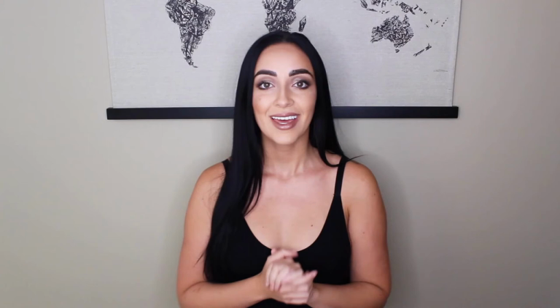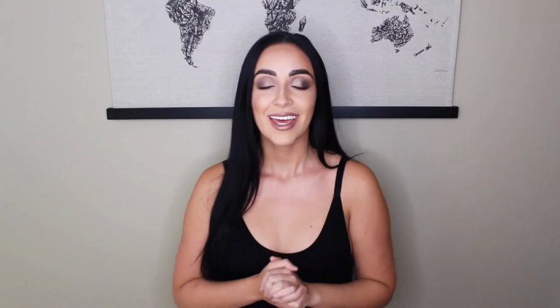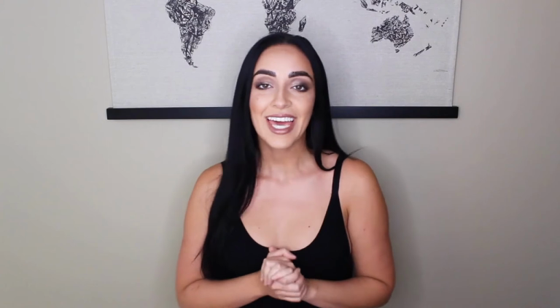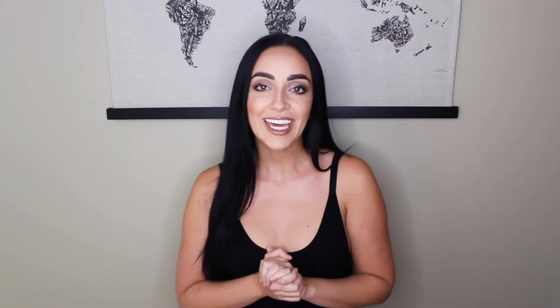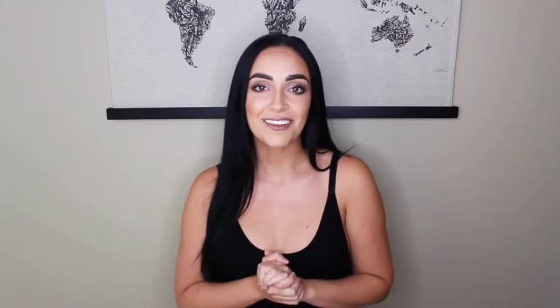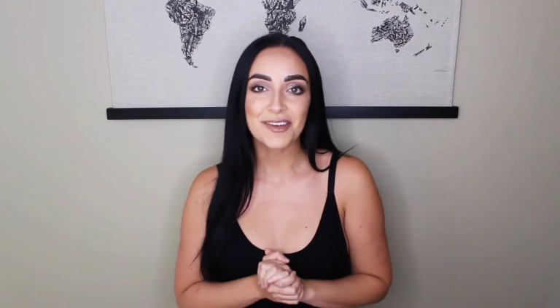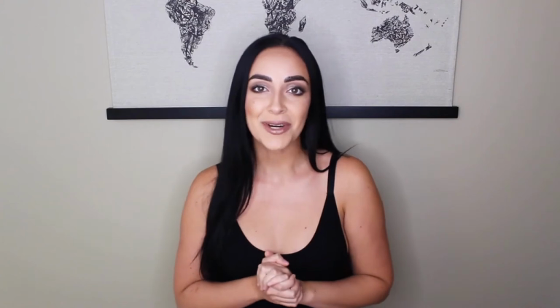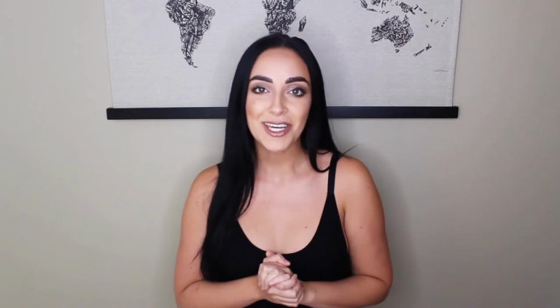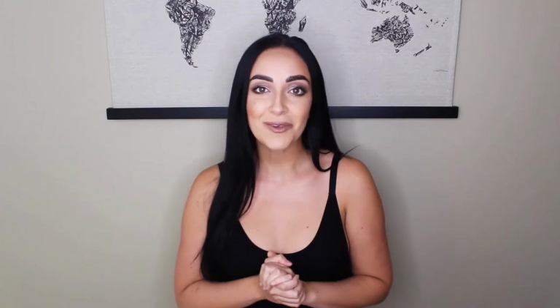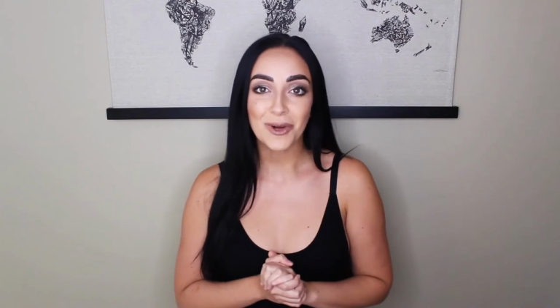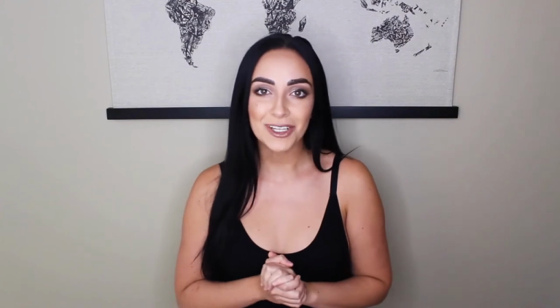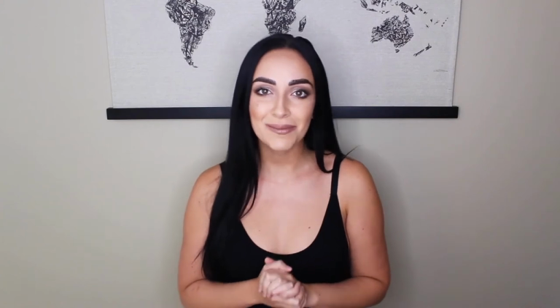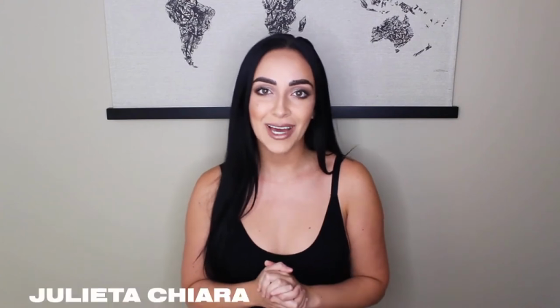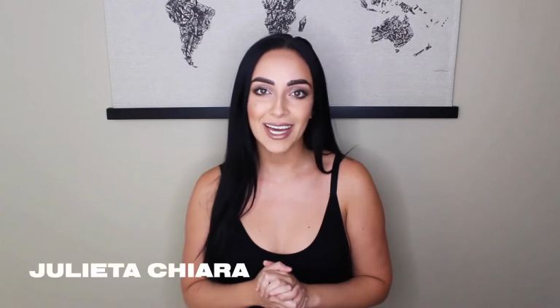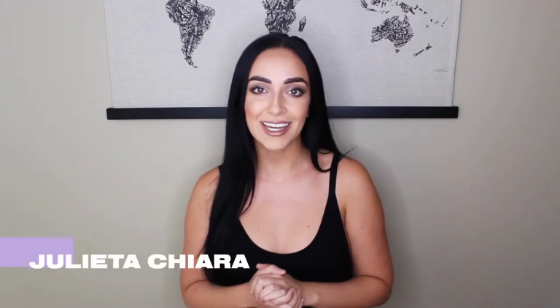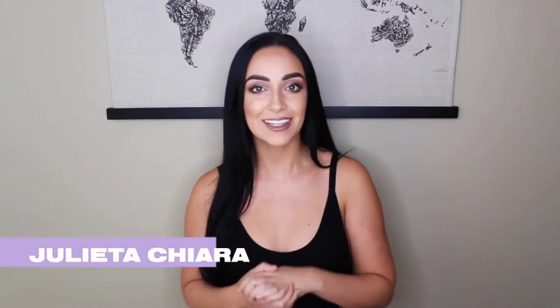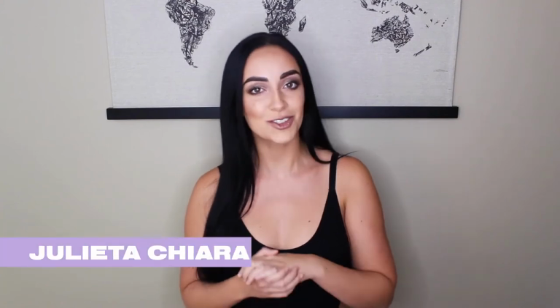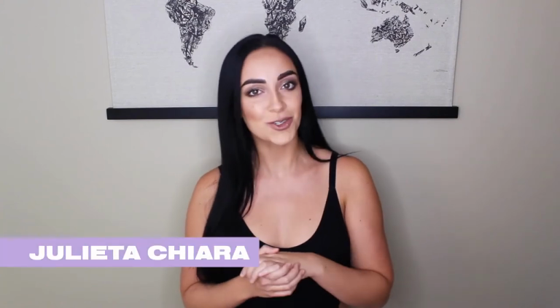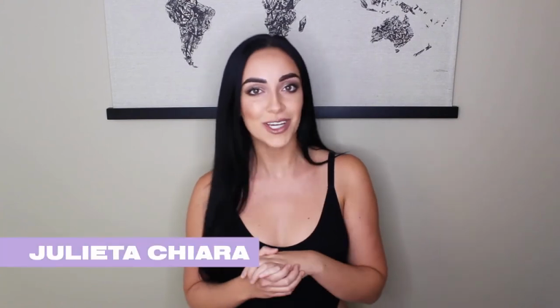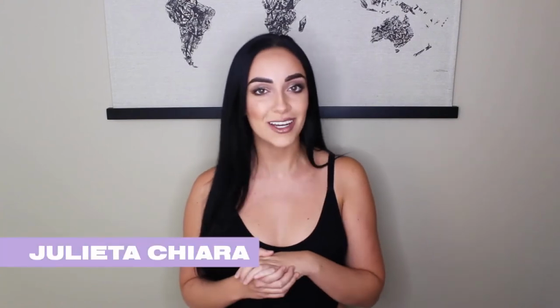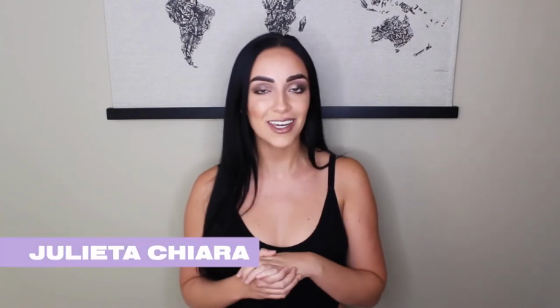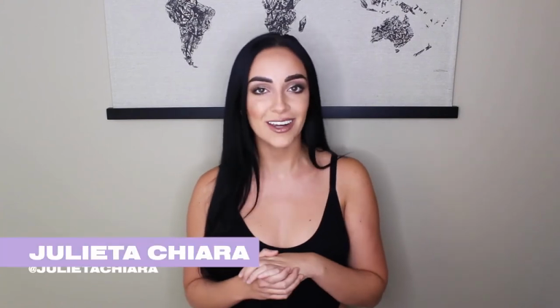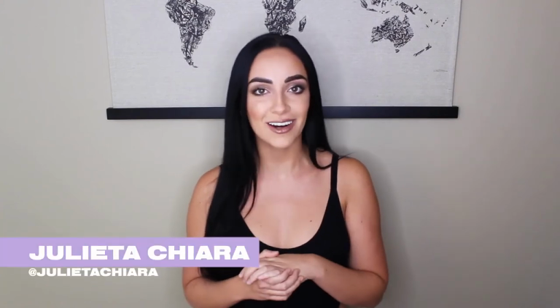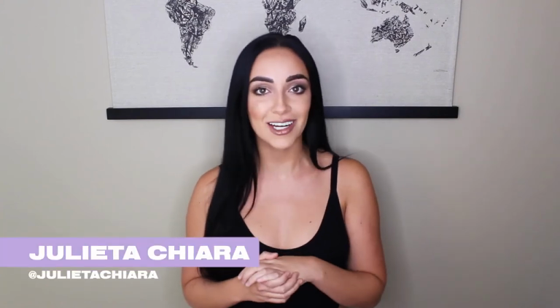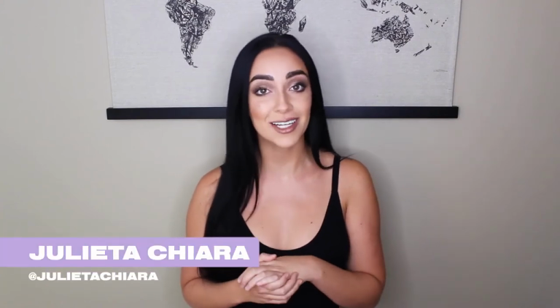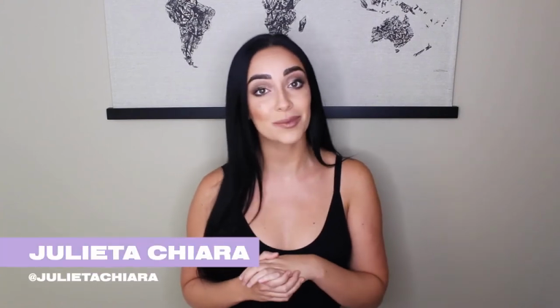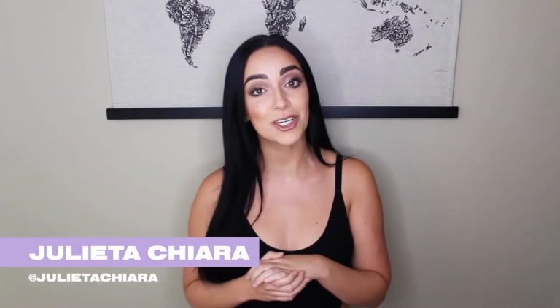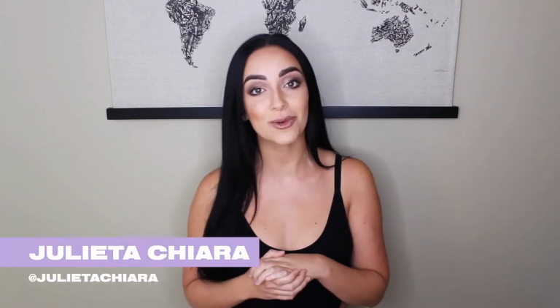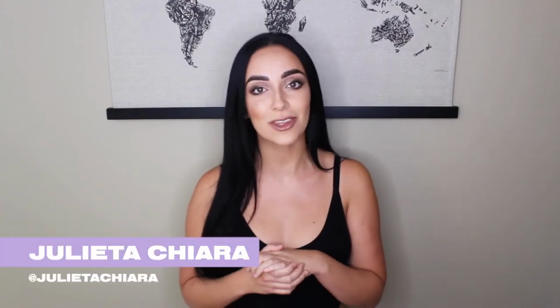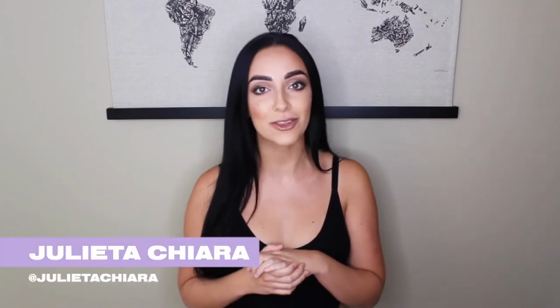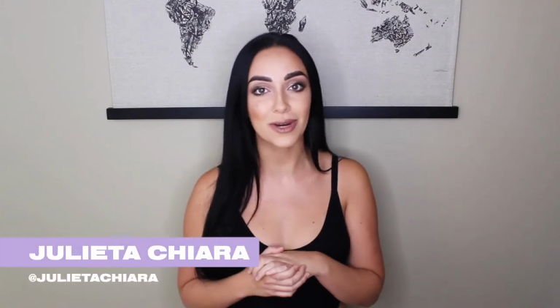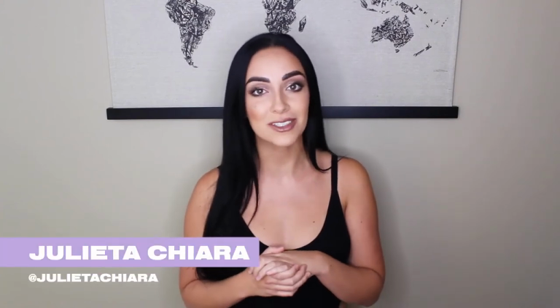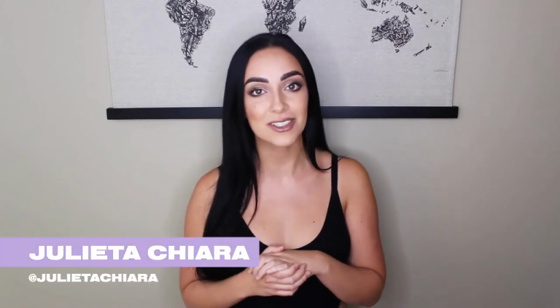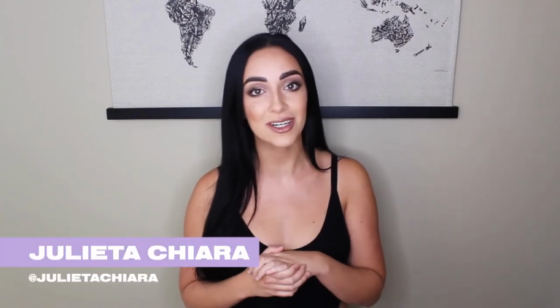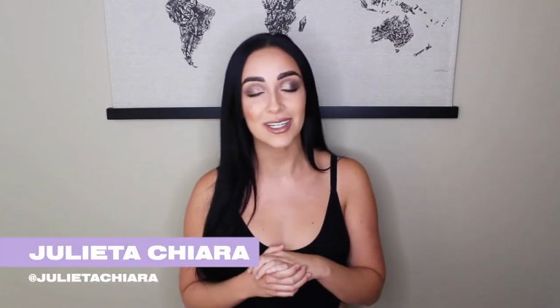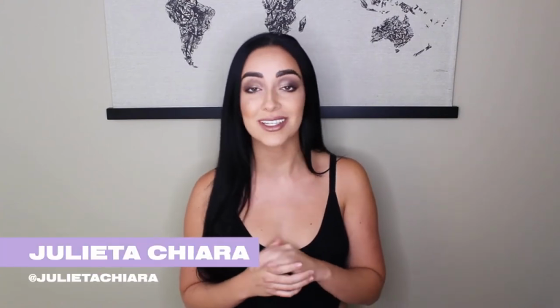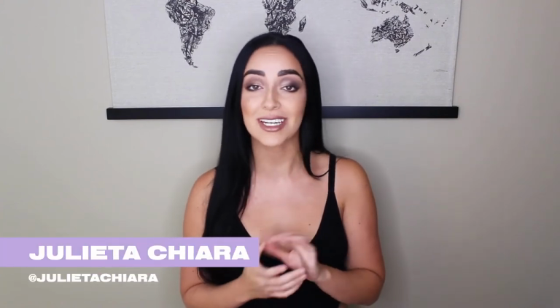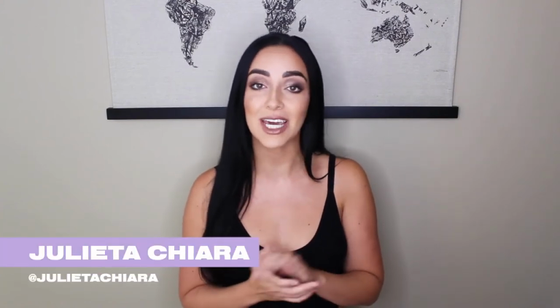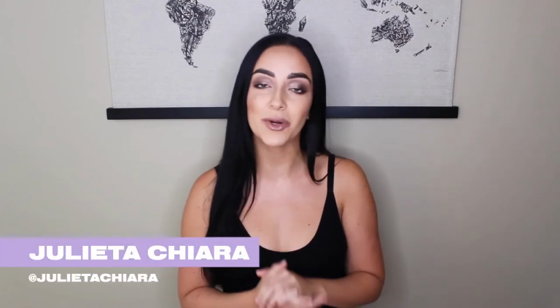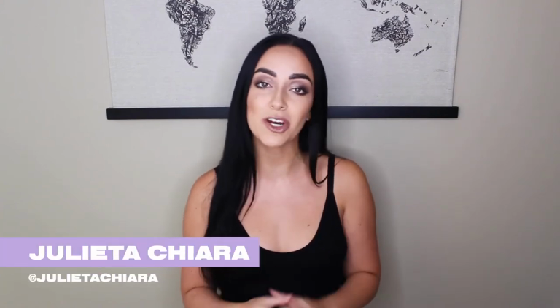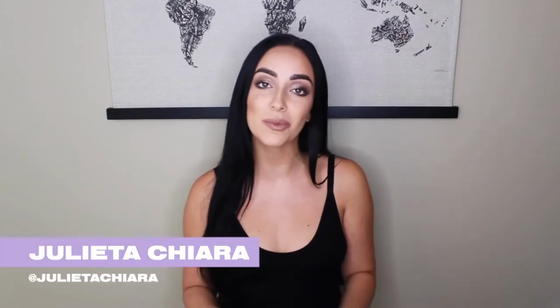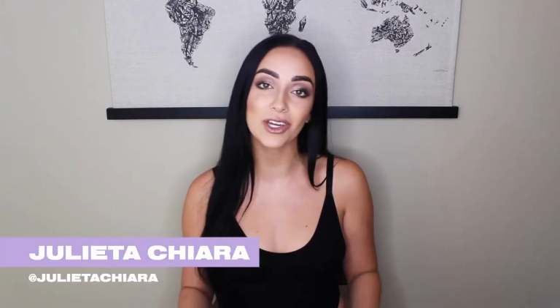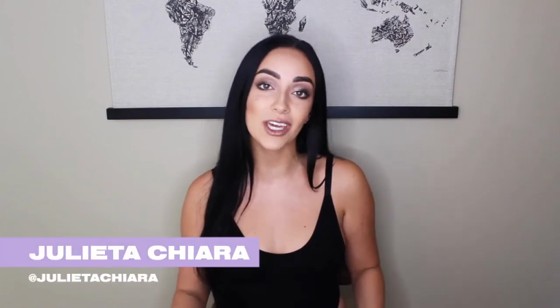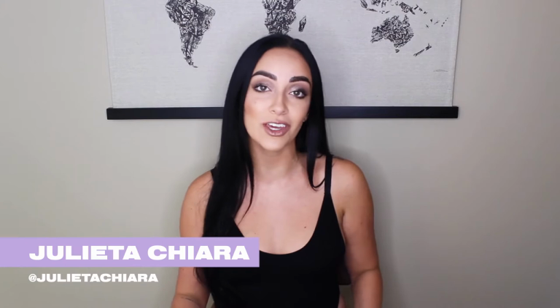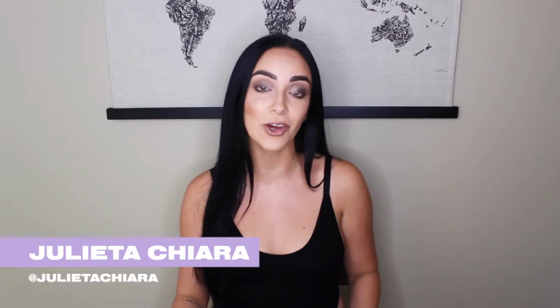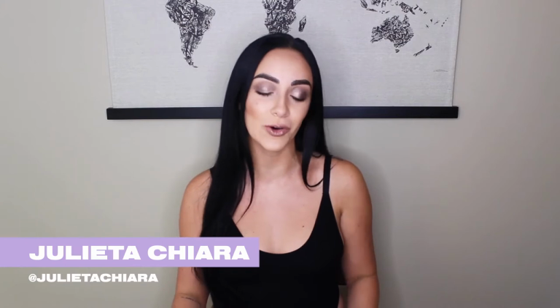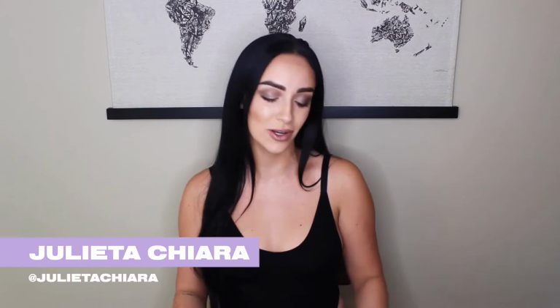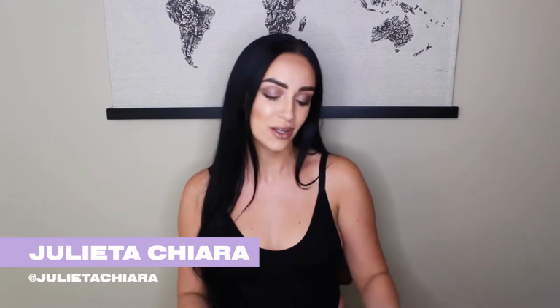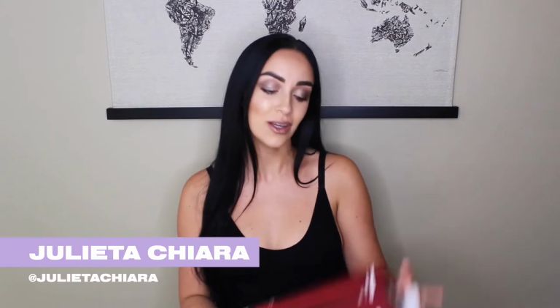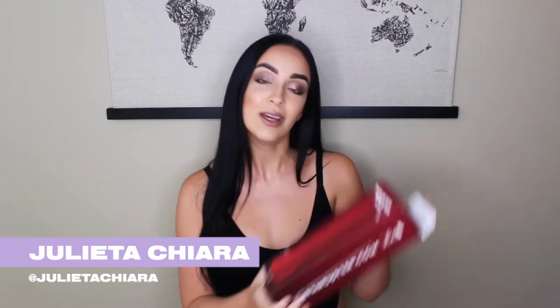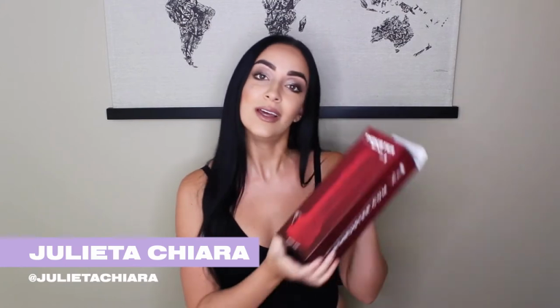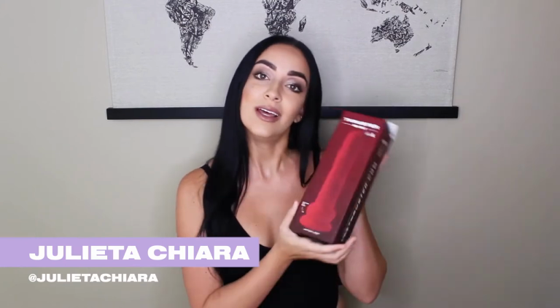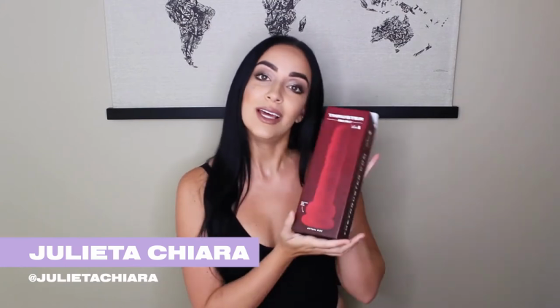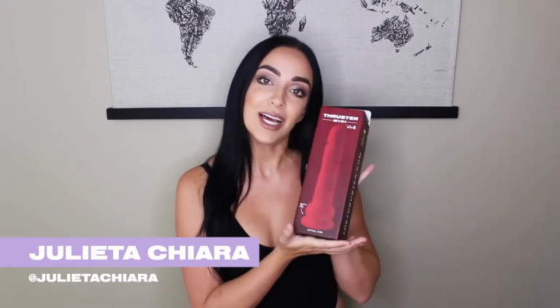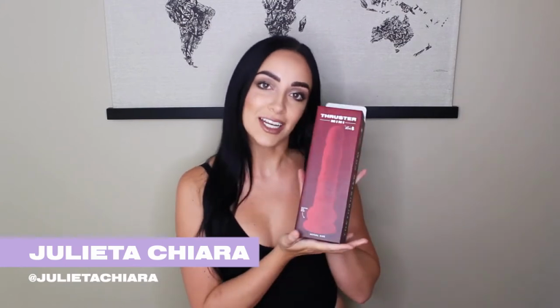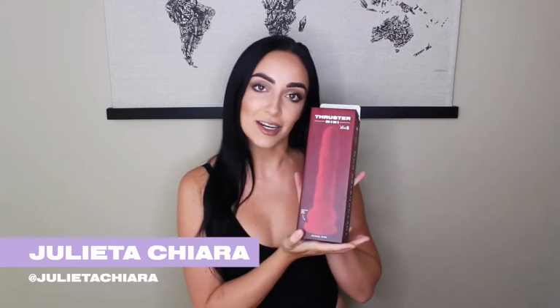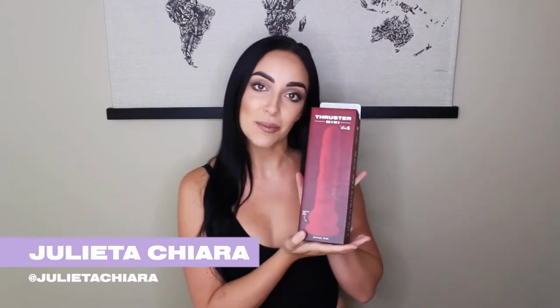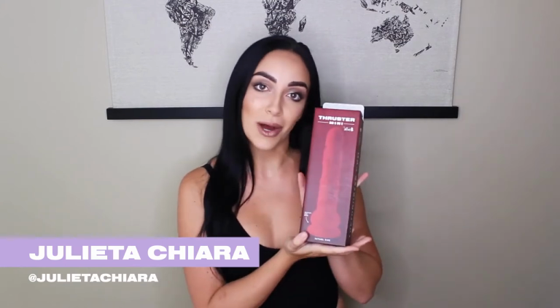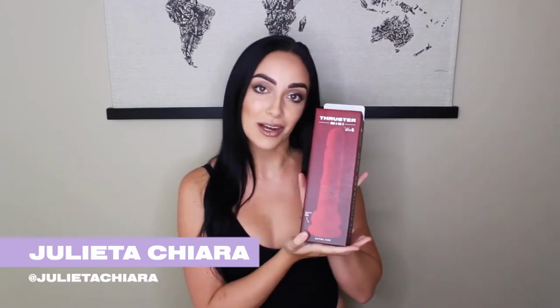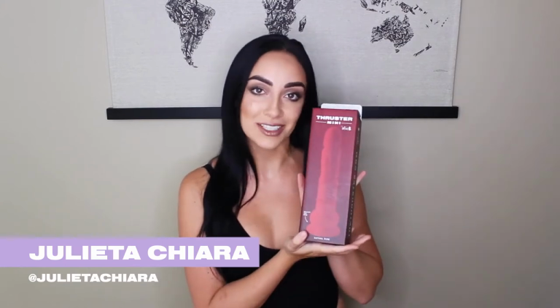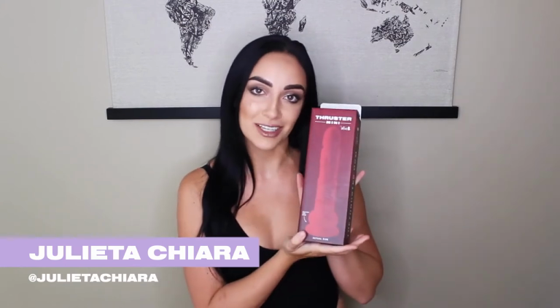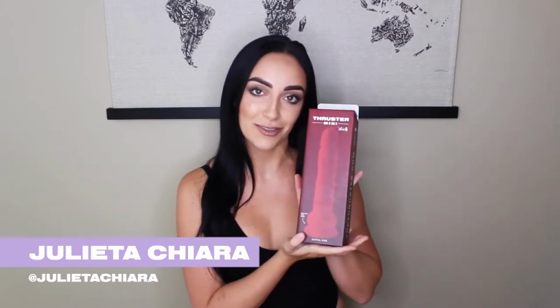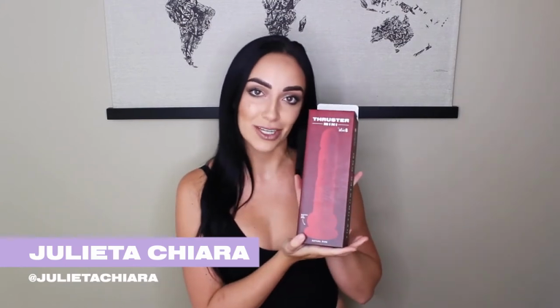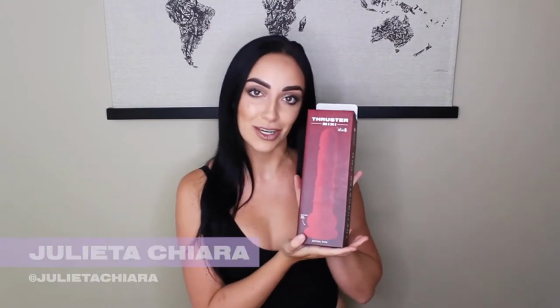Hey everybody, welcome back. It is Julietta Kiara and I'm here with Thruster, and today we are bringing you an unboxing video.